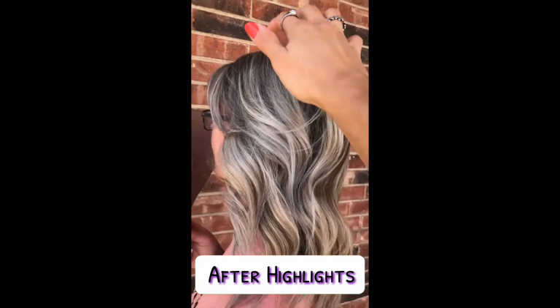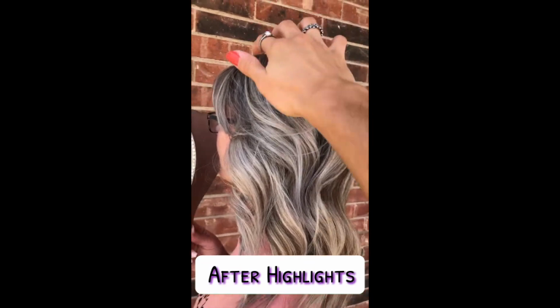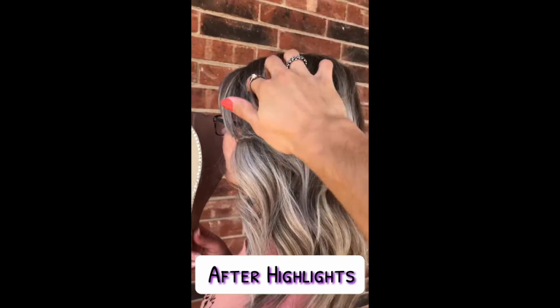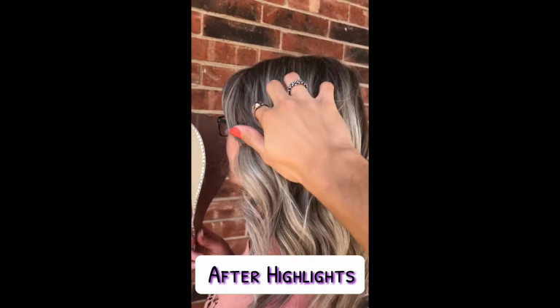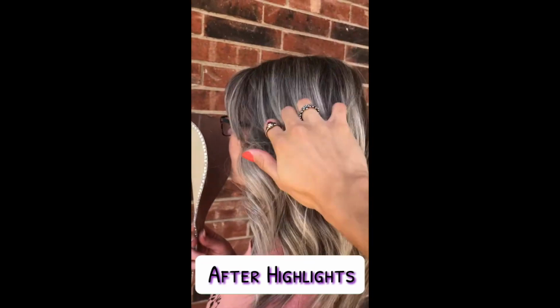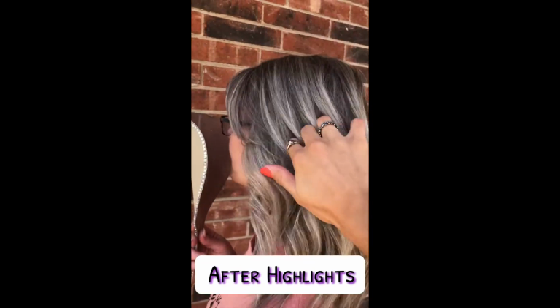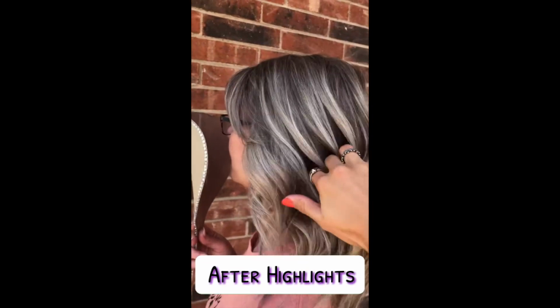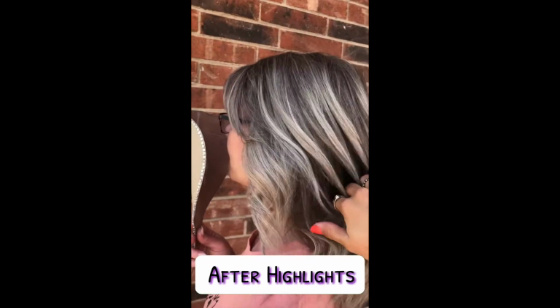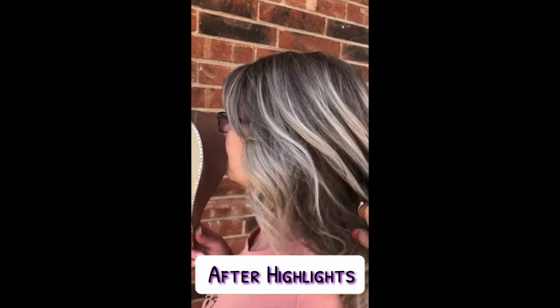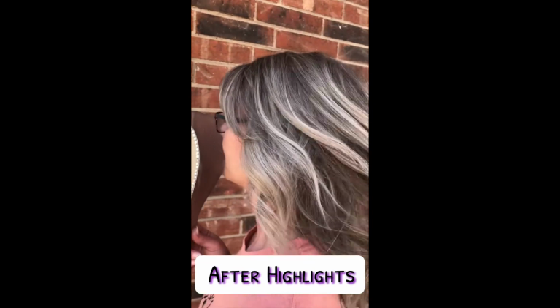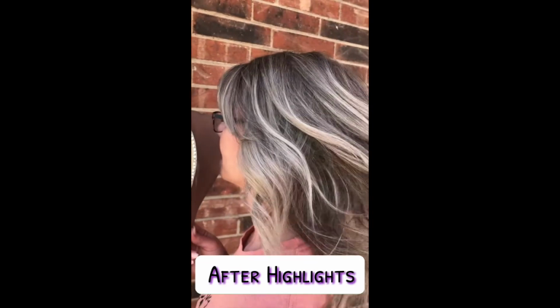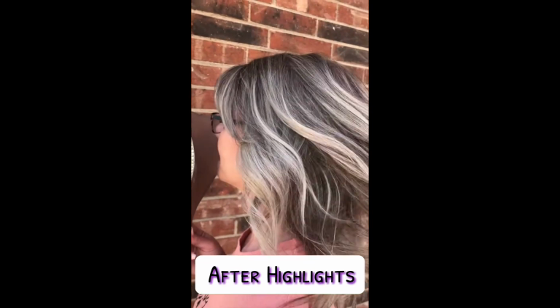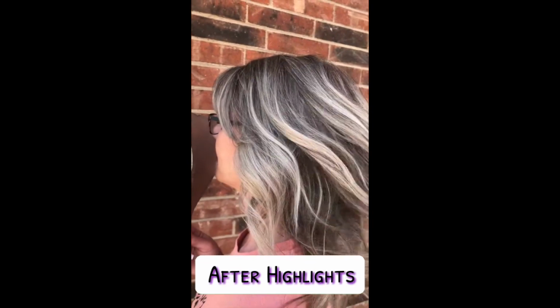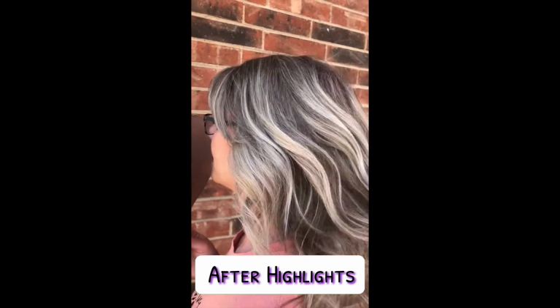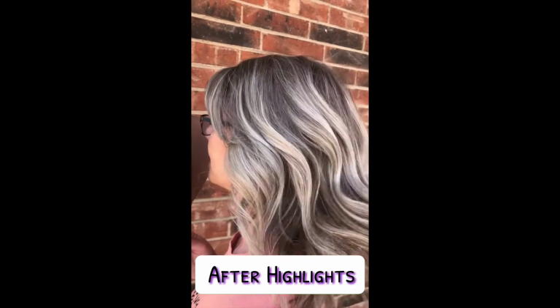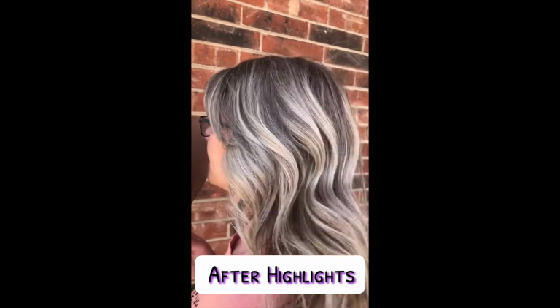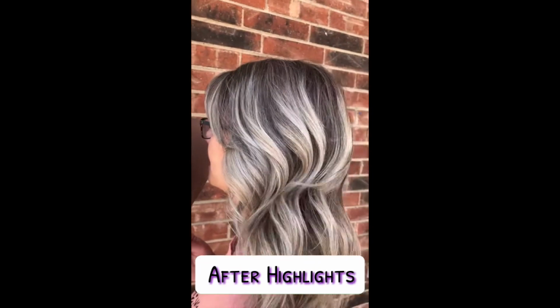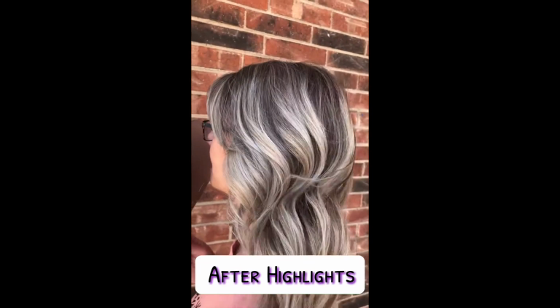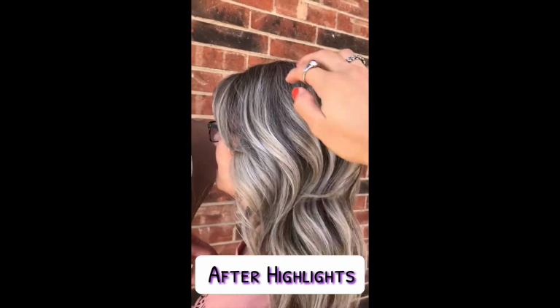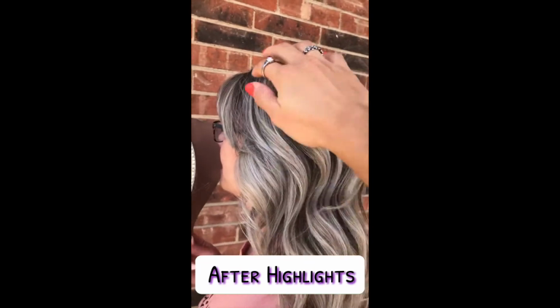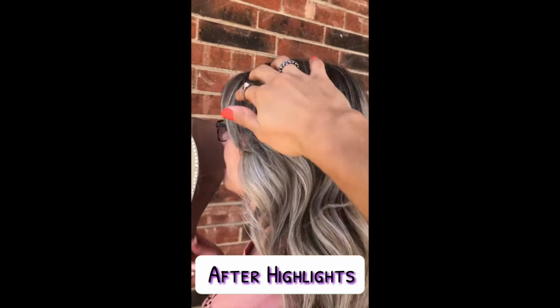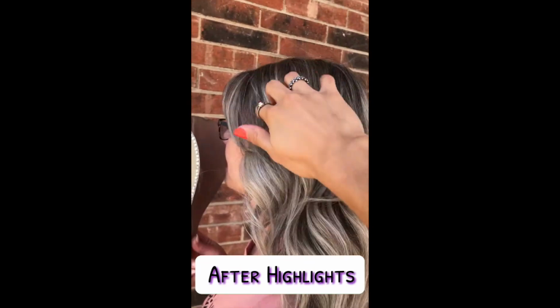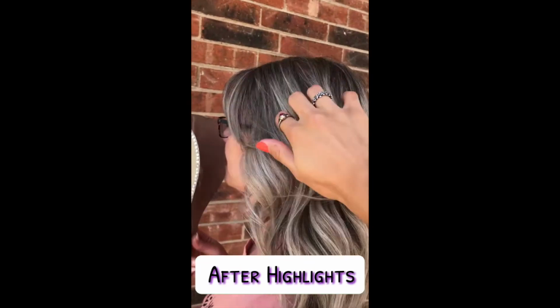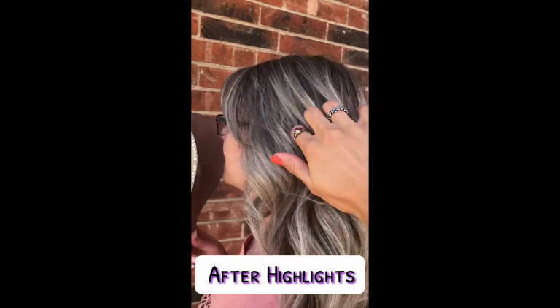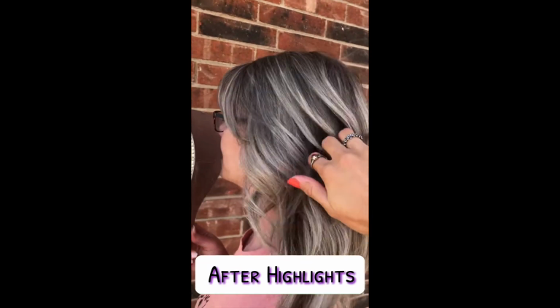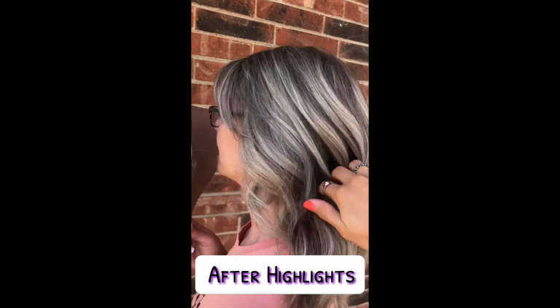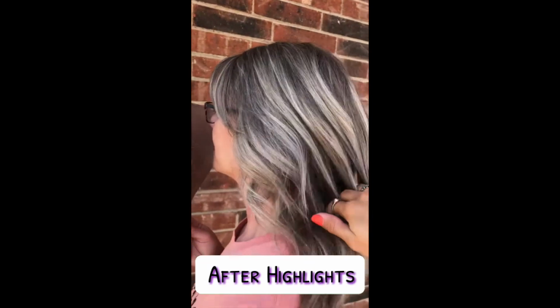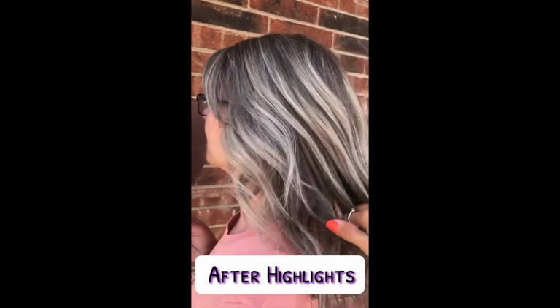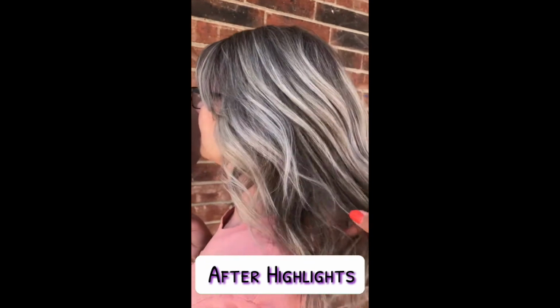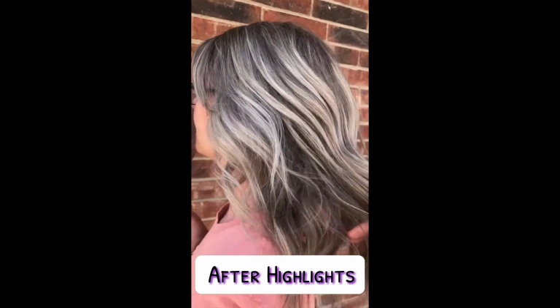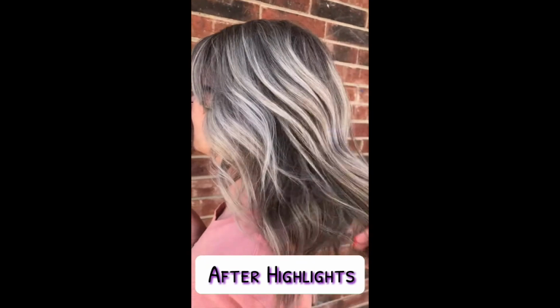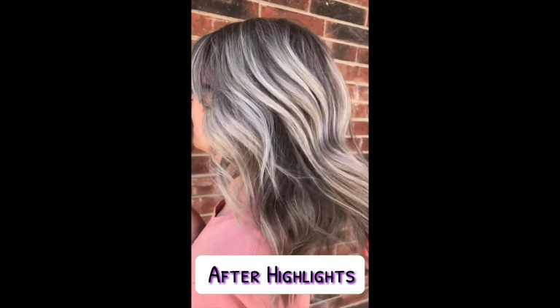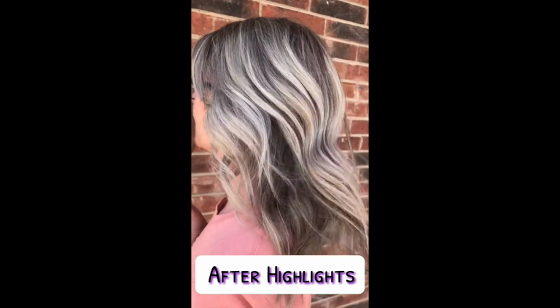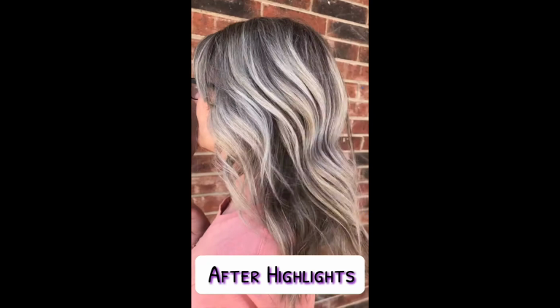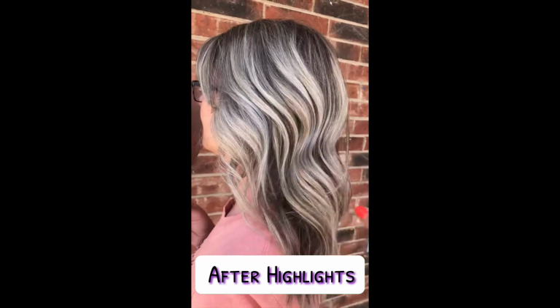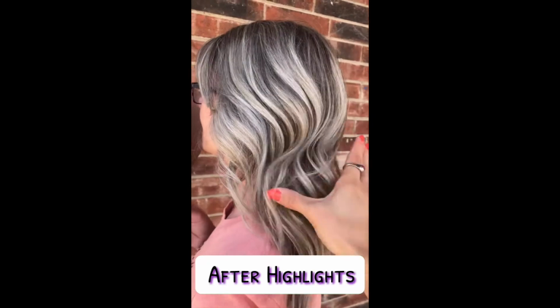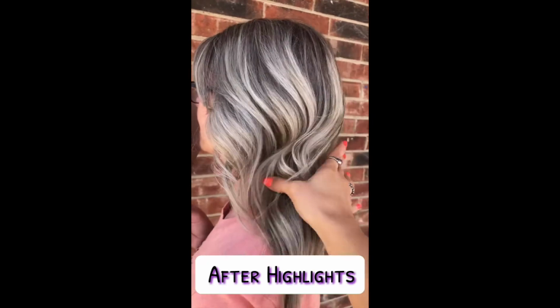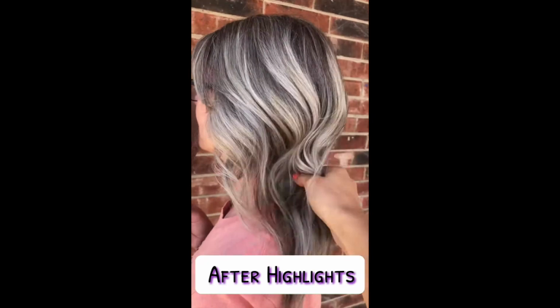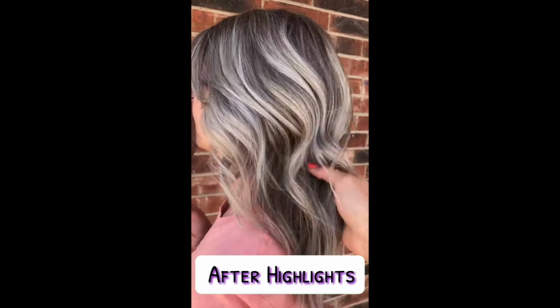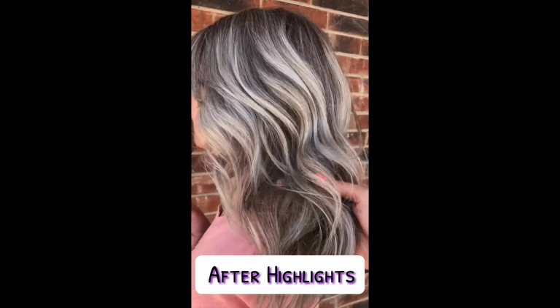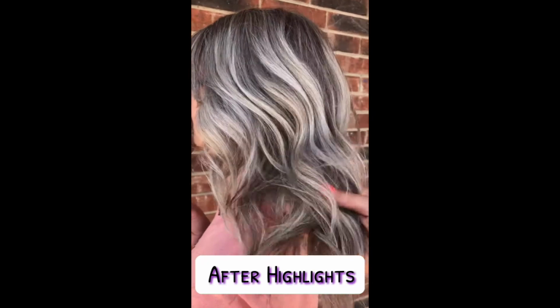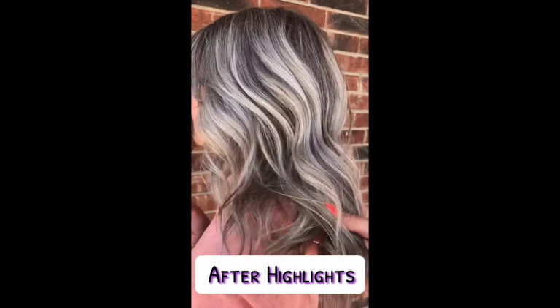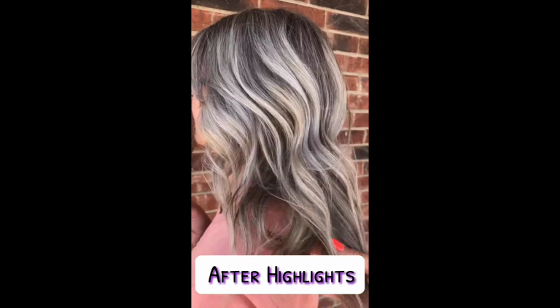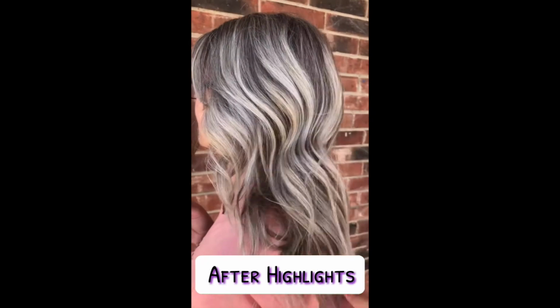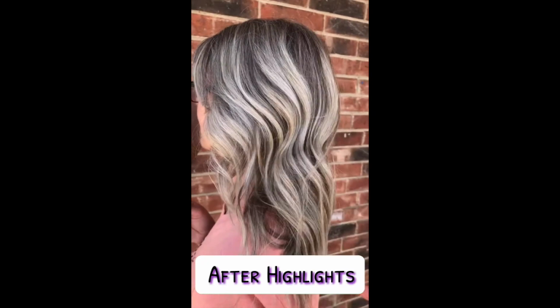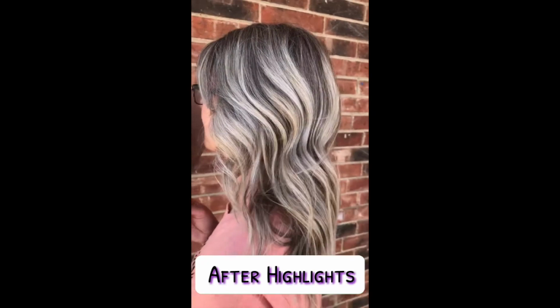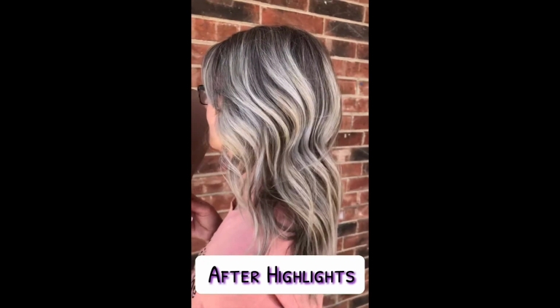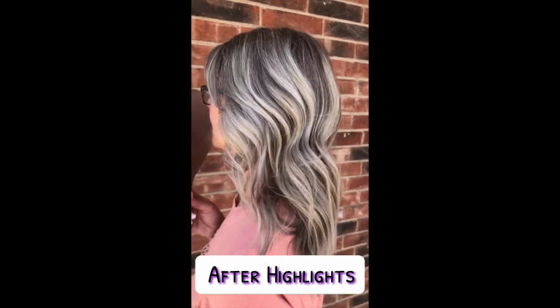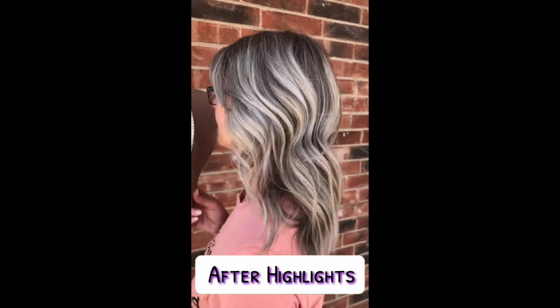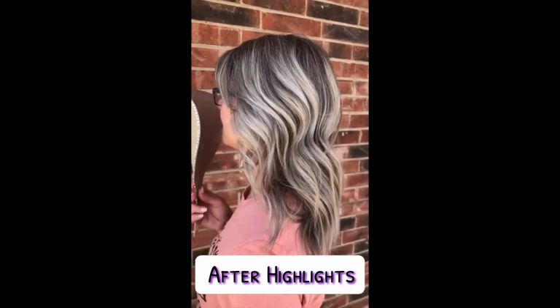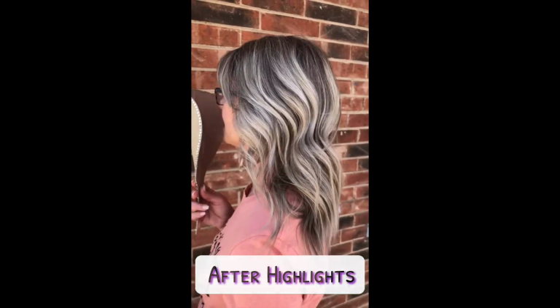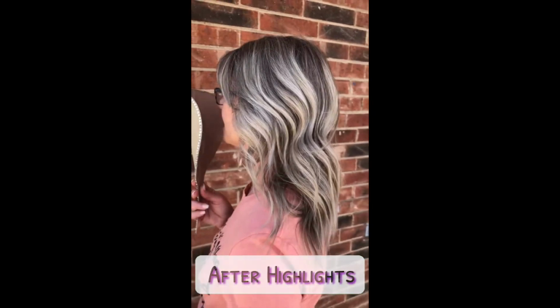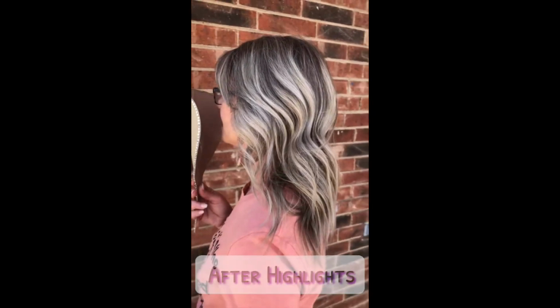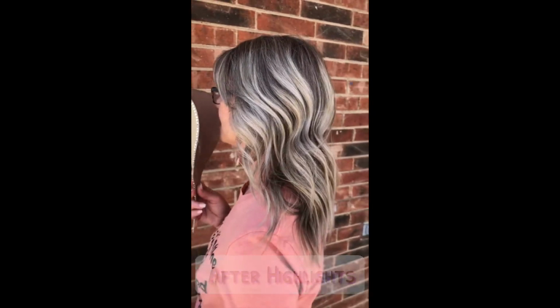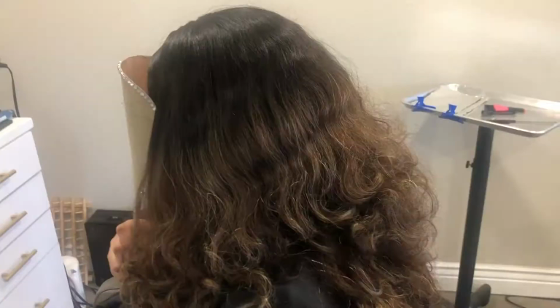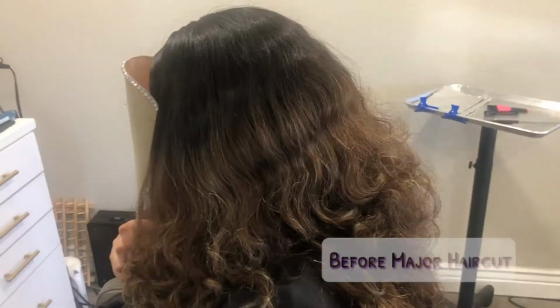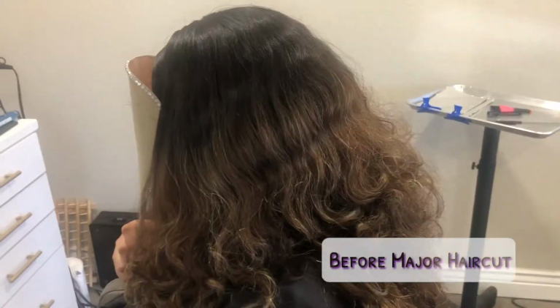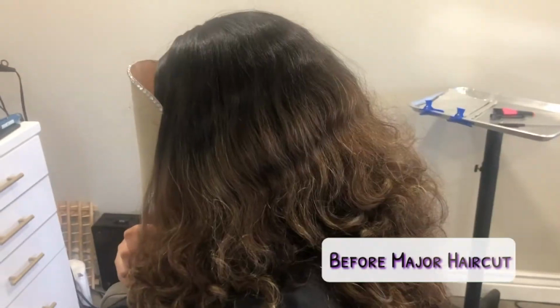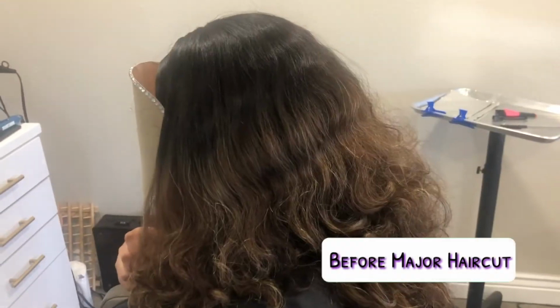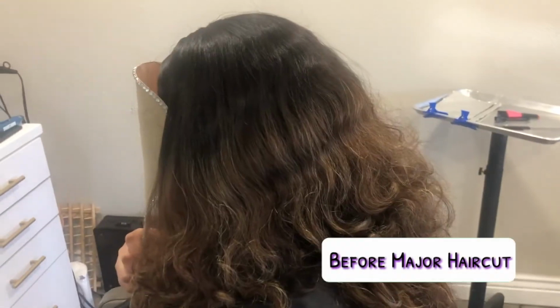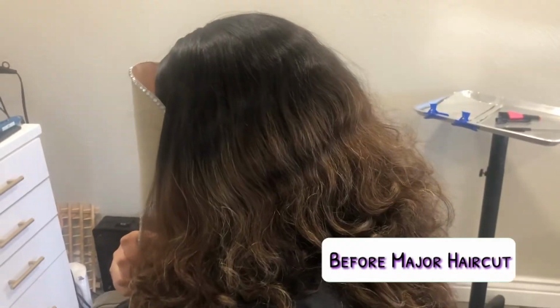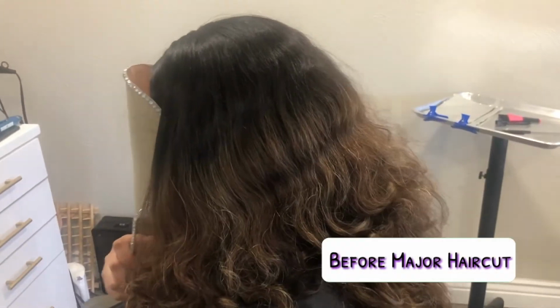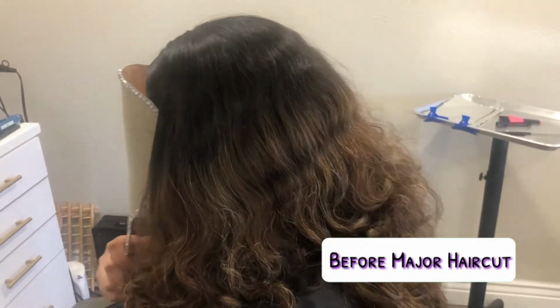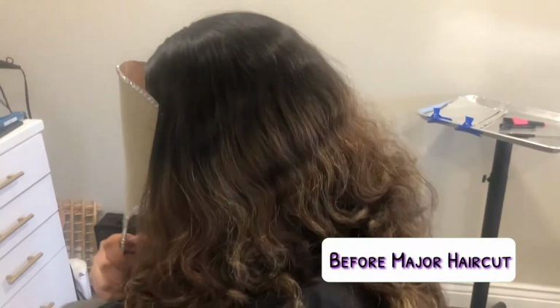Here are some of my clients' hair transformations that I've done, and I'm using the mask because they wanted to cover their face.